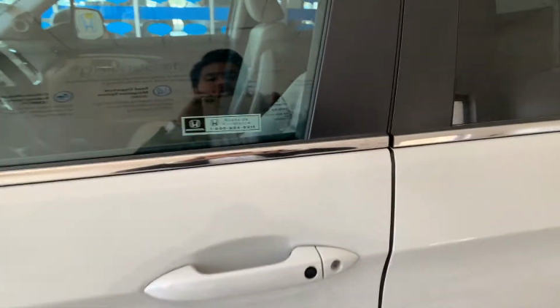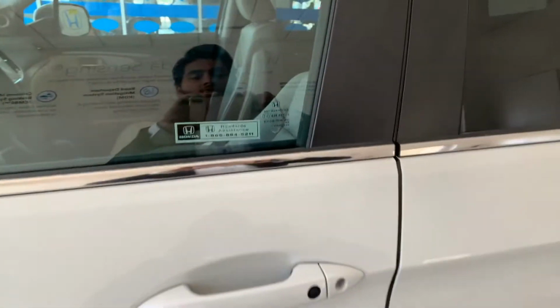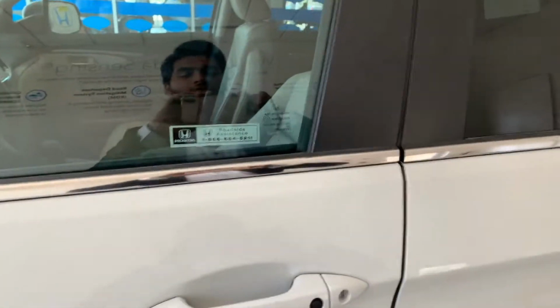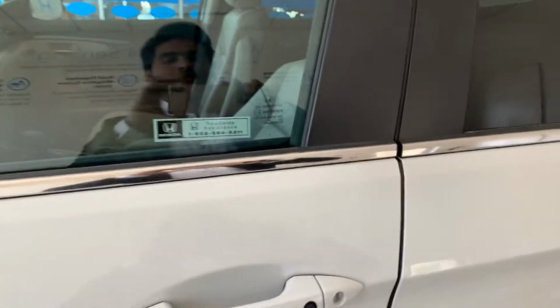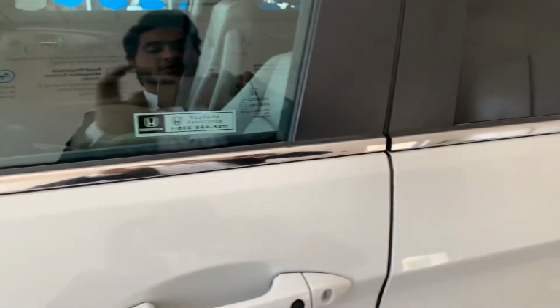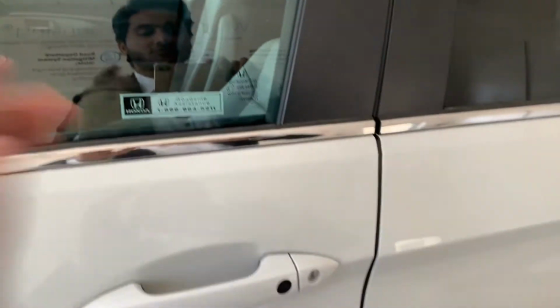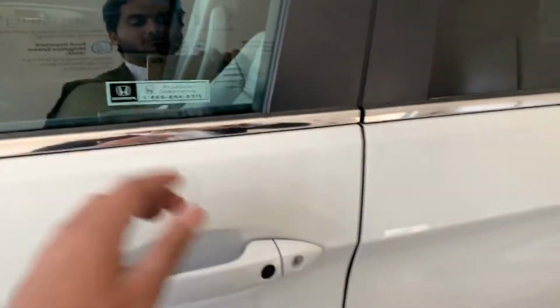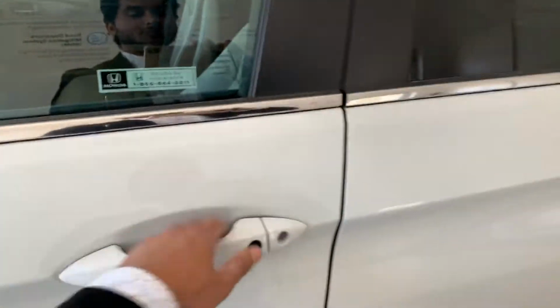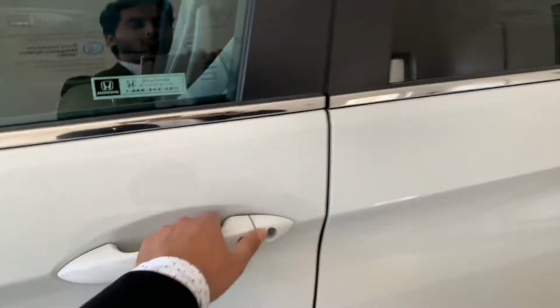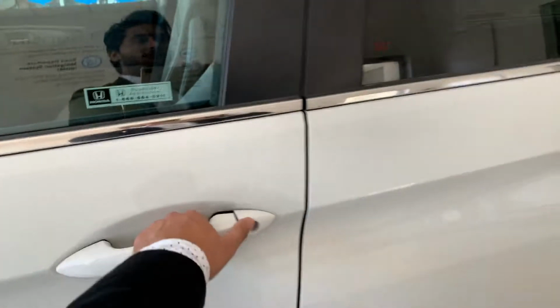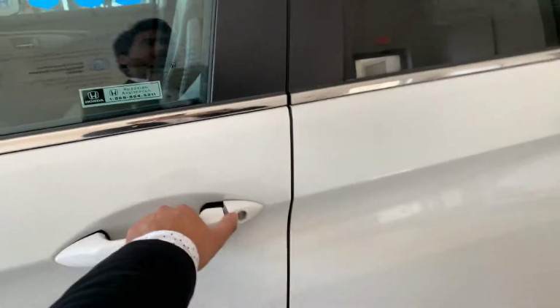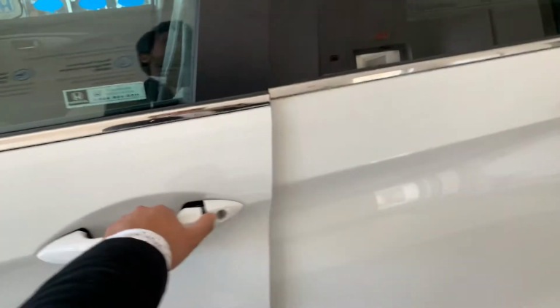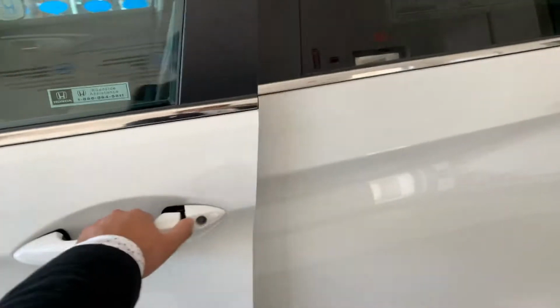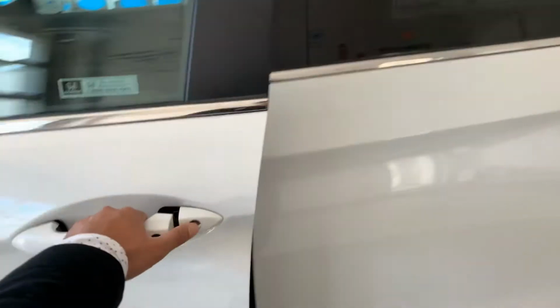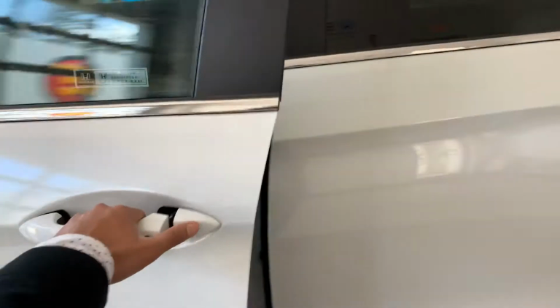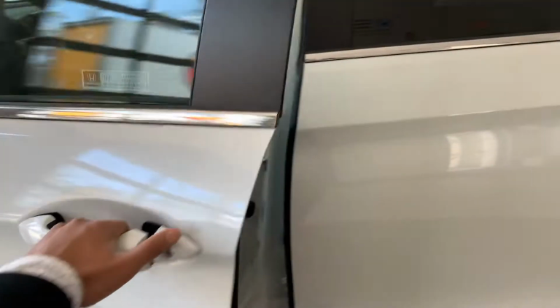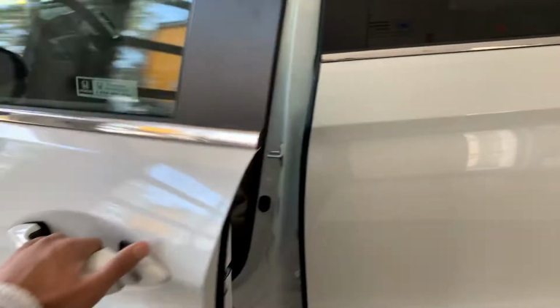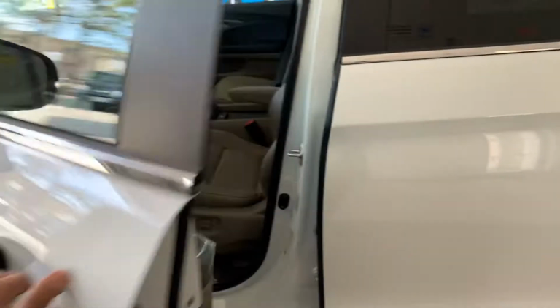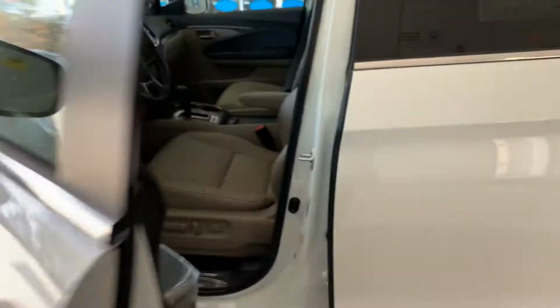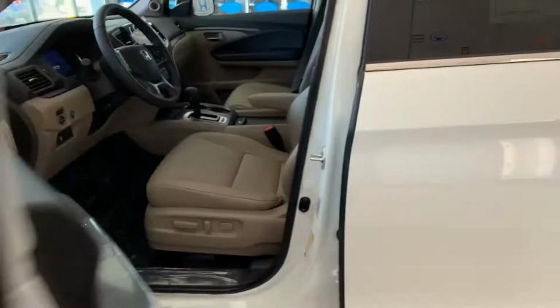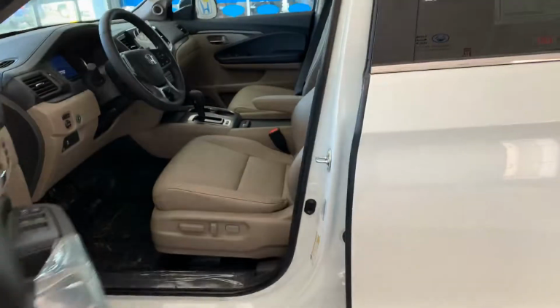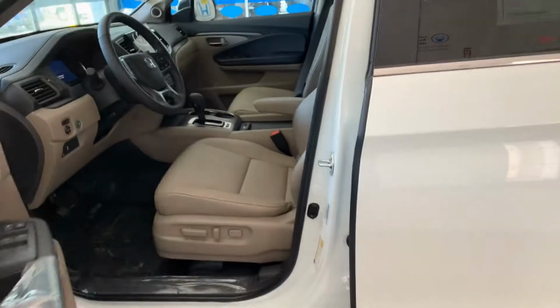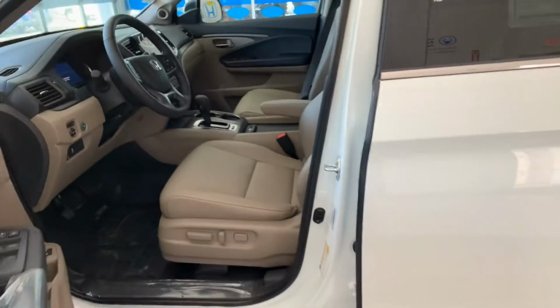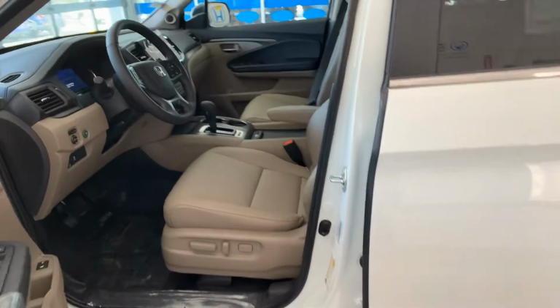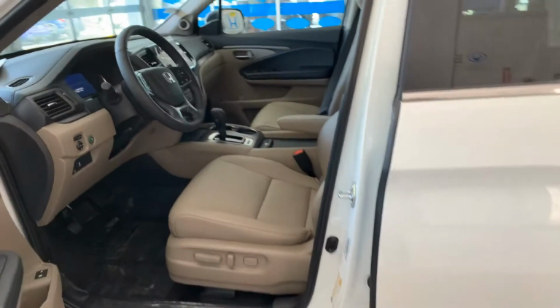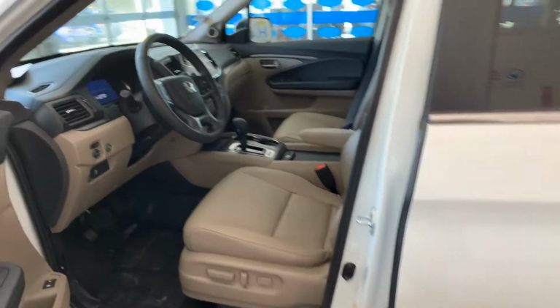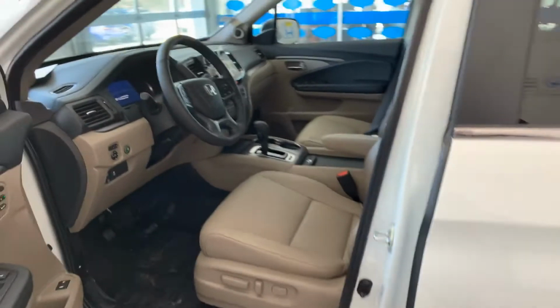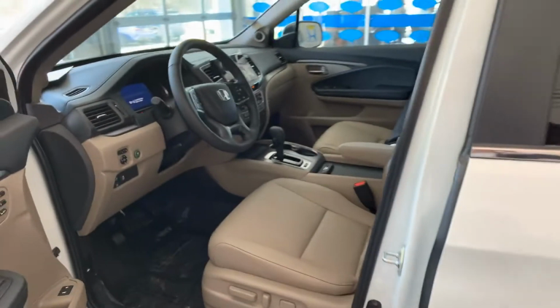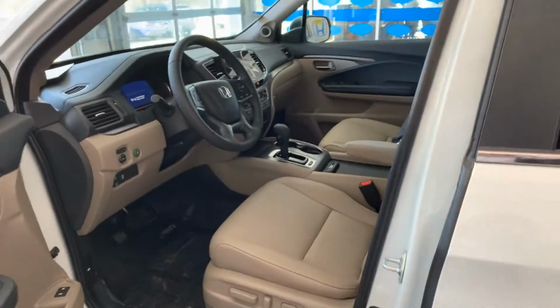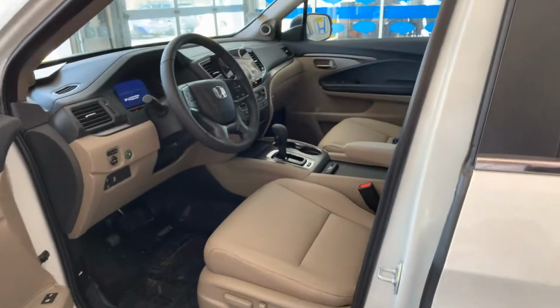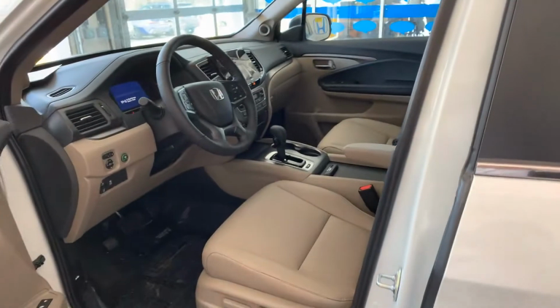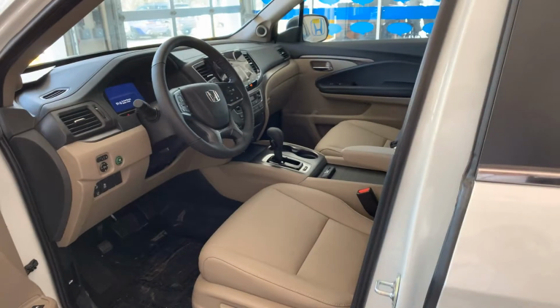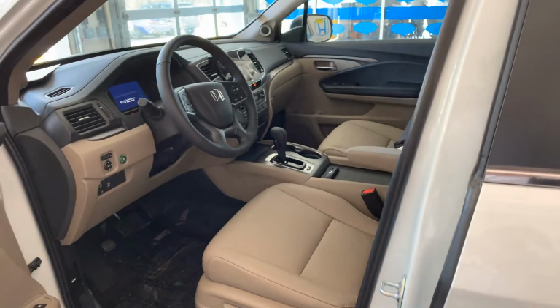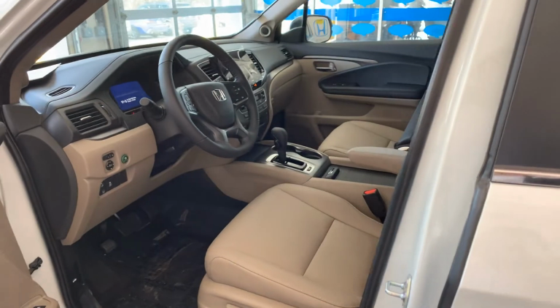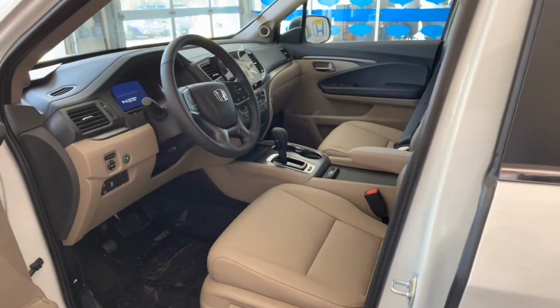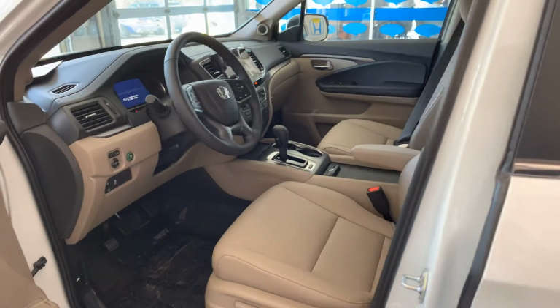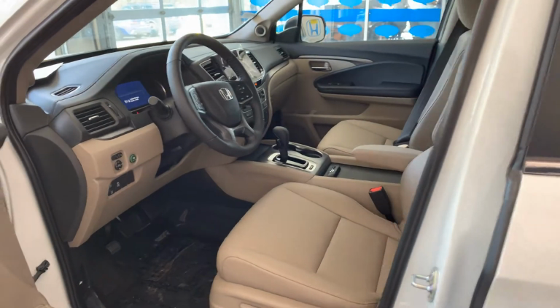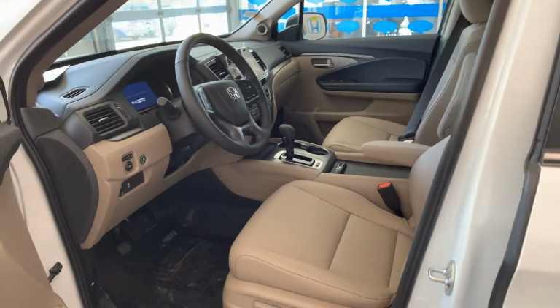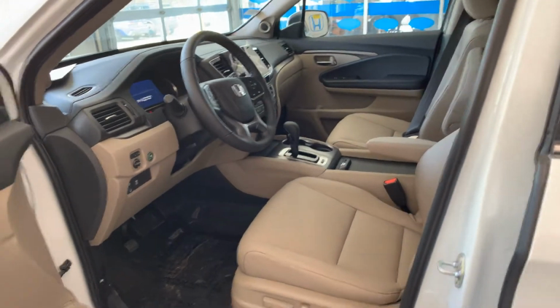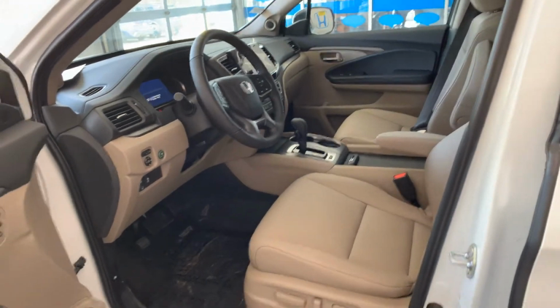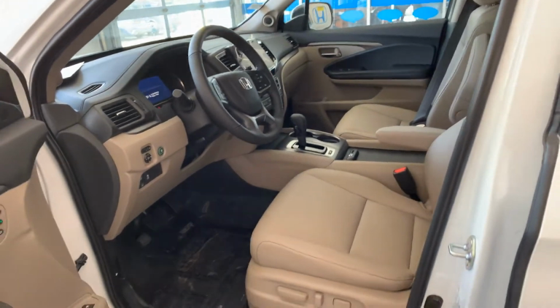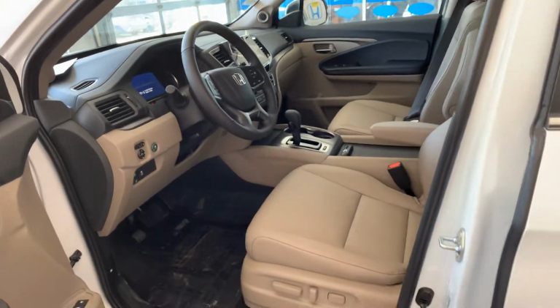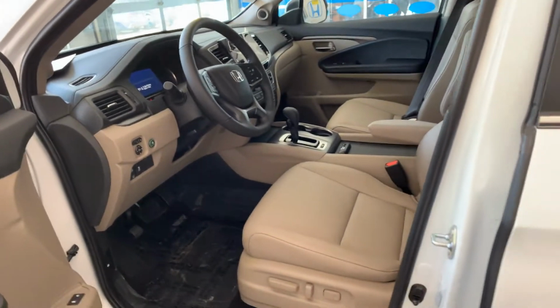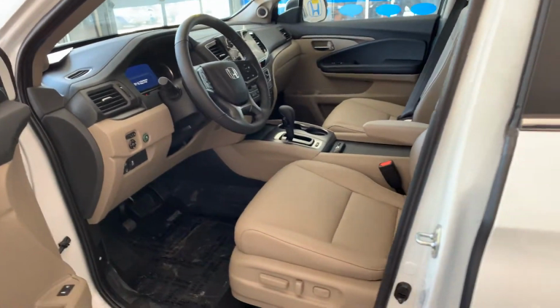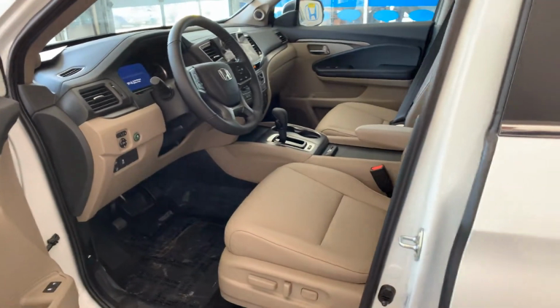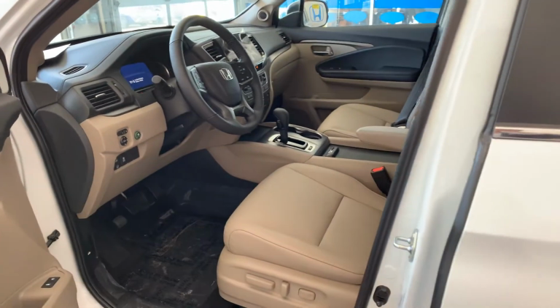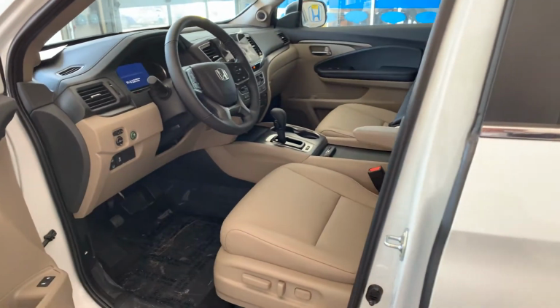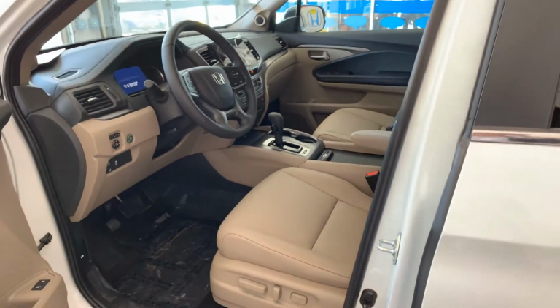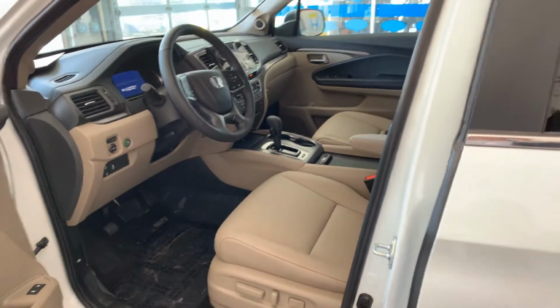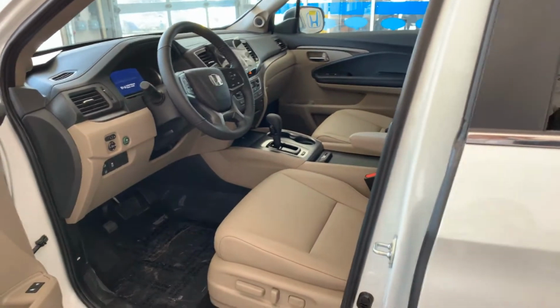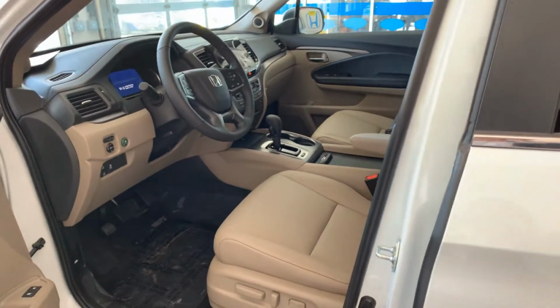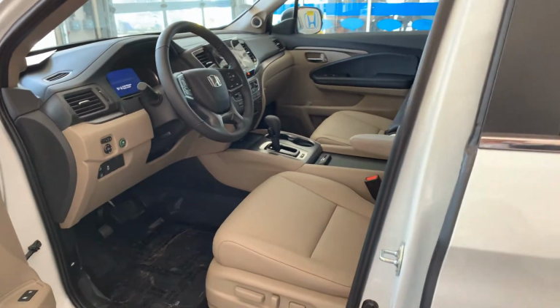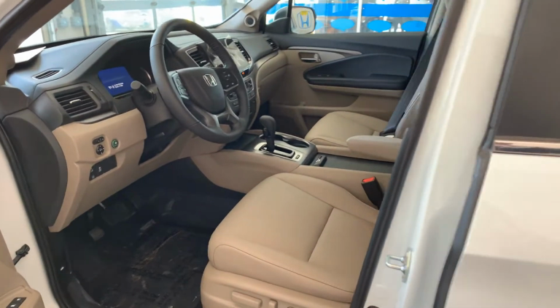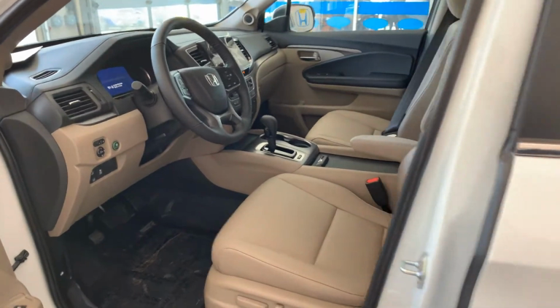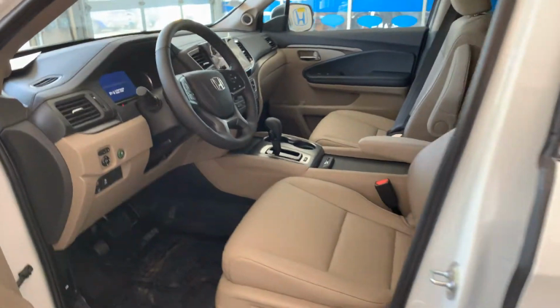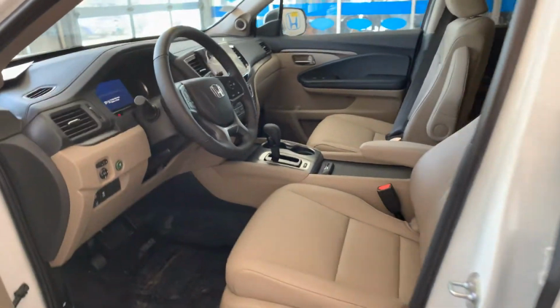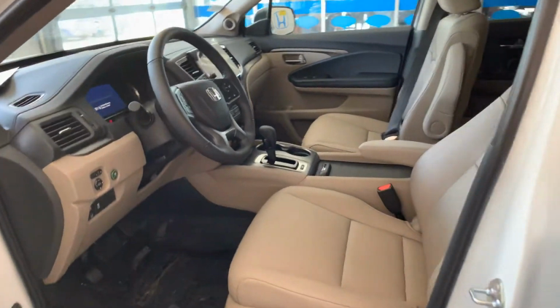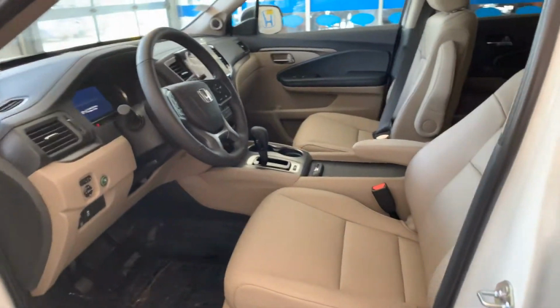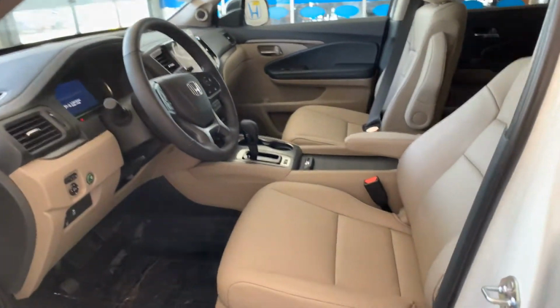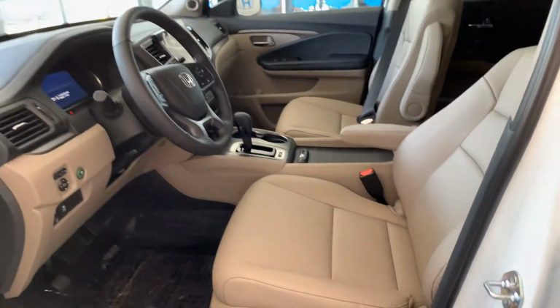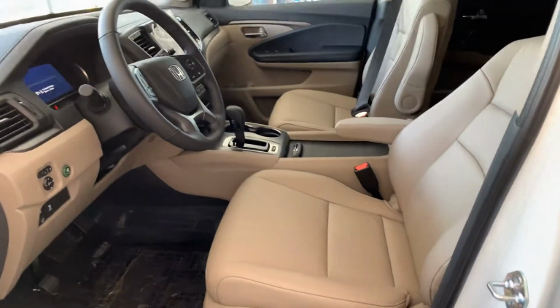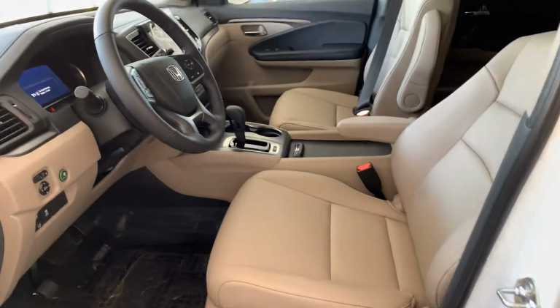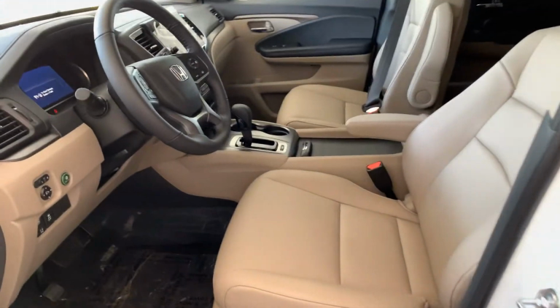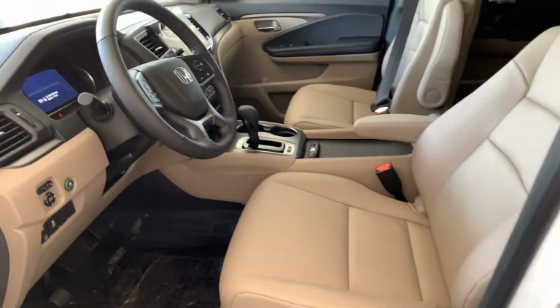3.5 liter with 280 horsepower, paired with a six-speed automatic transmission.